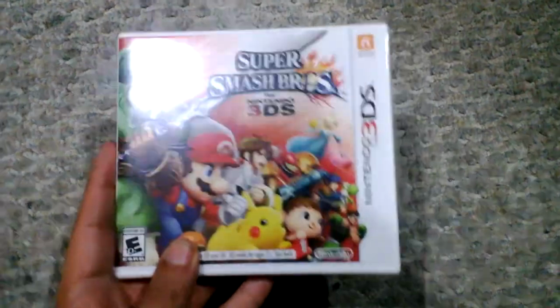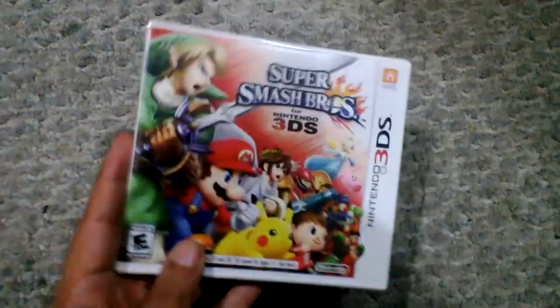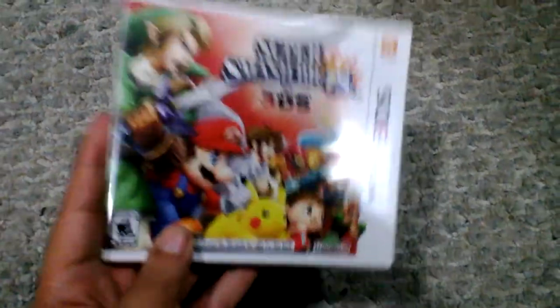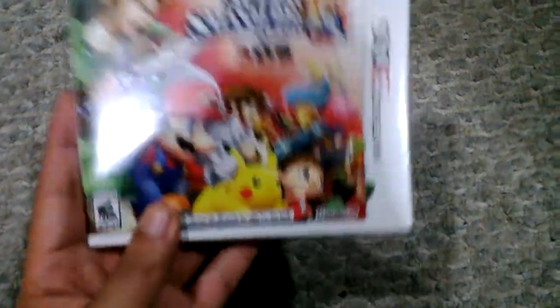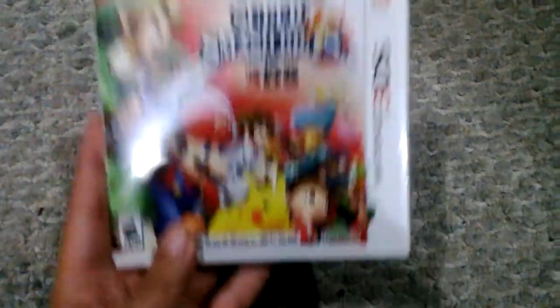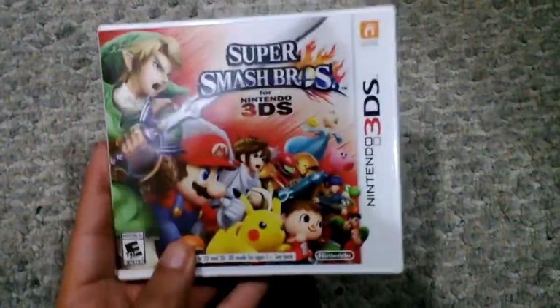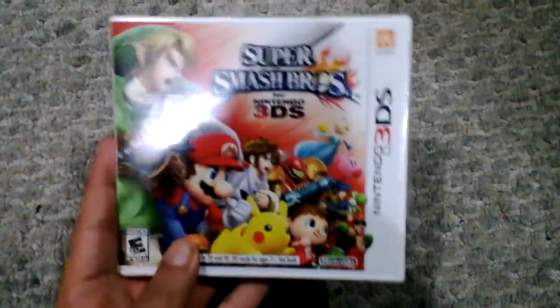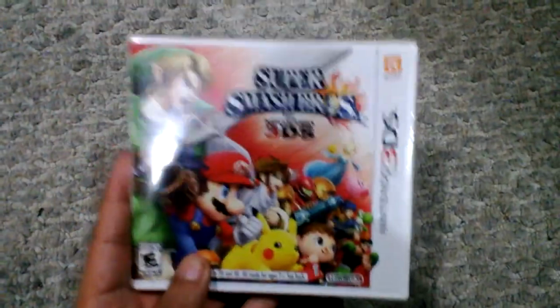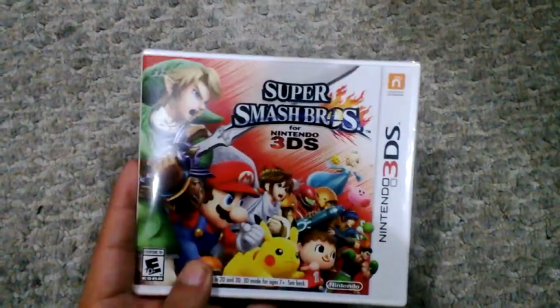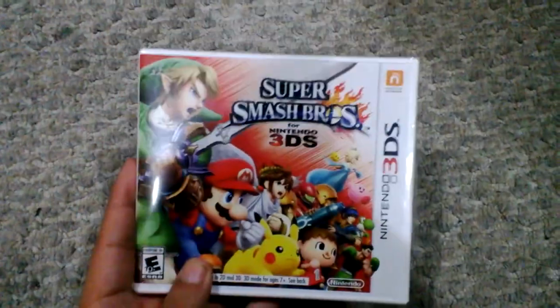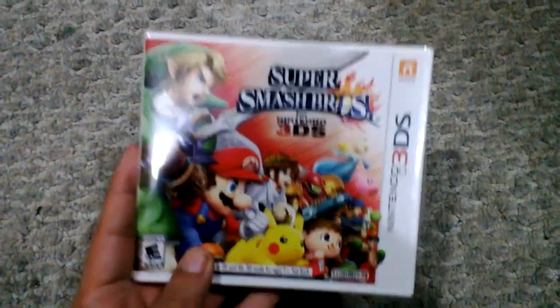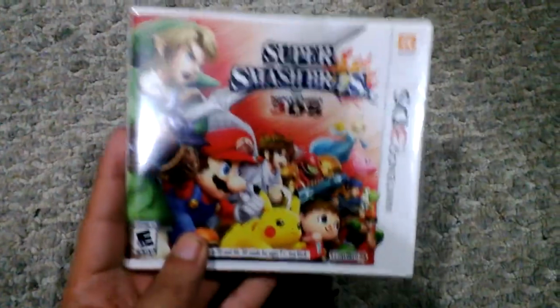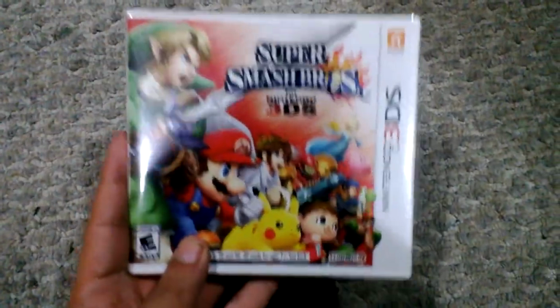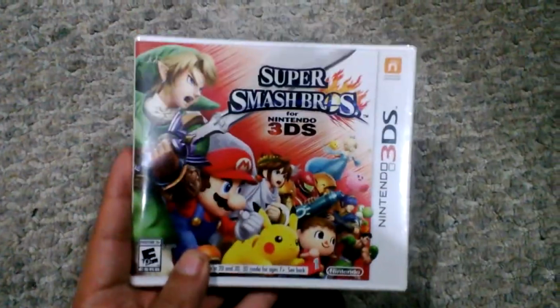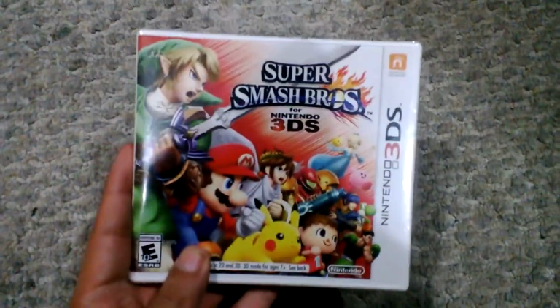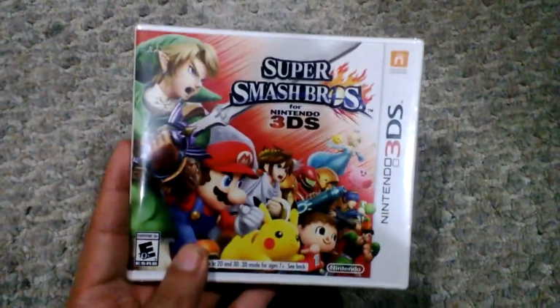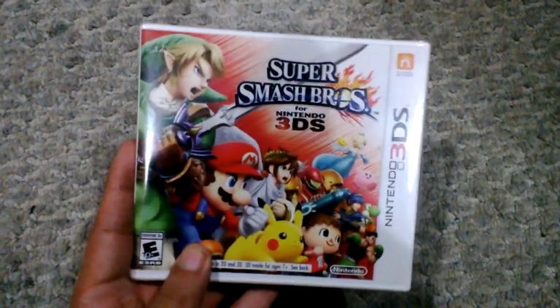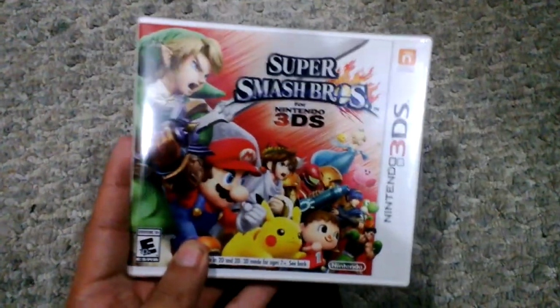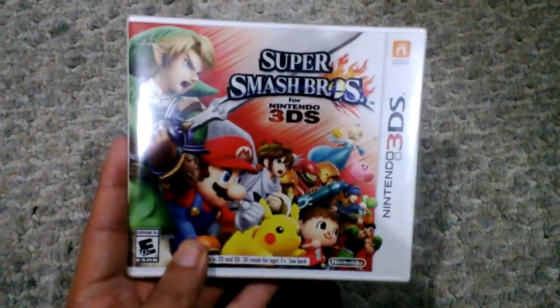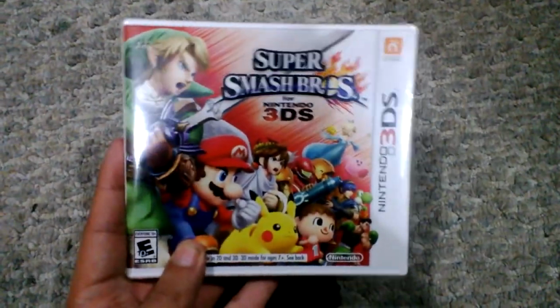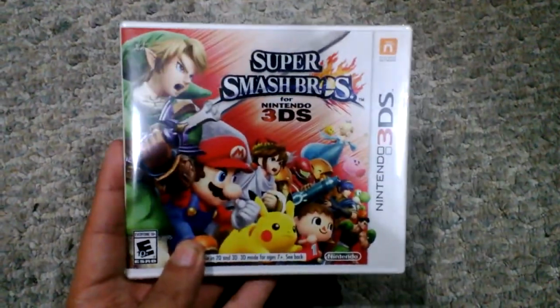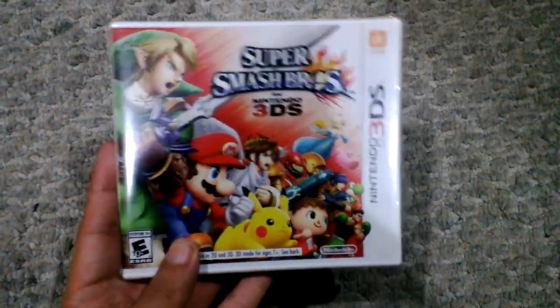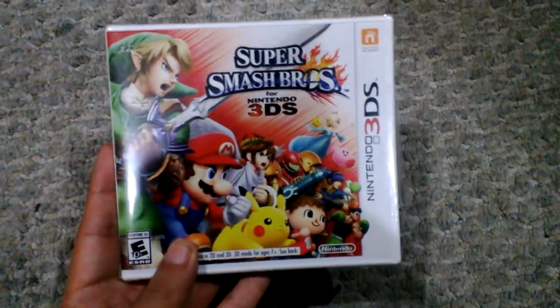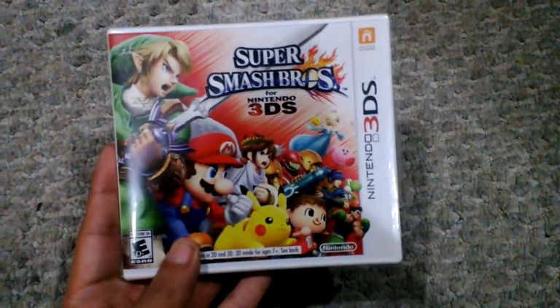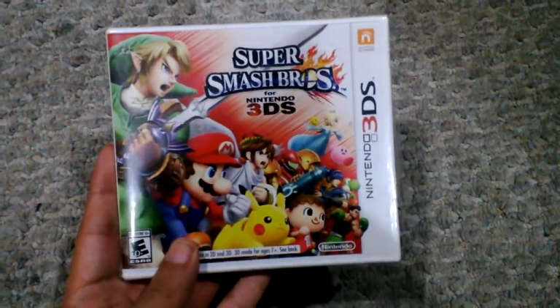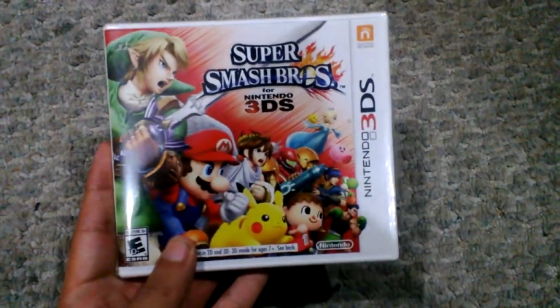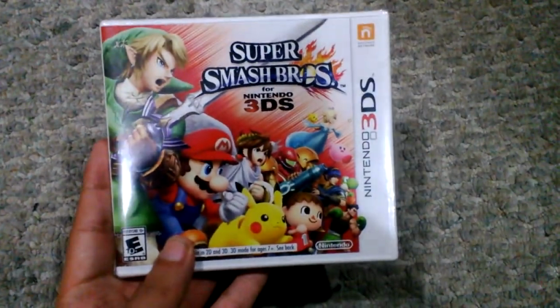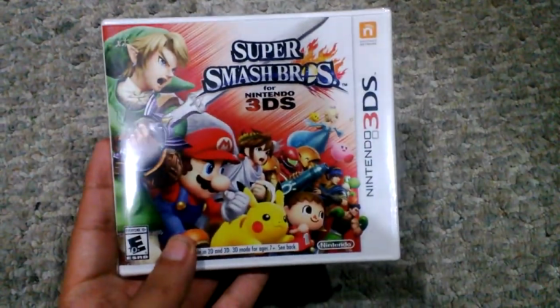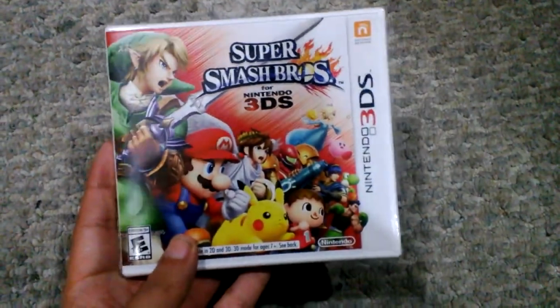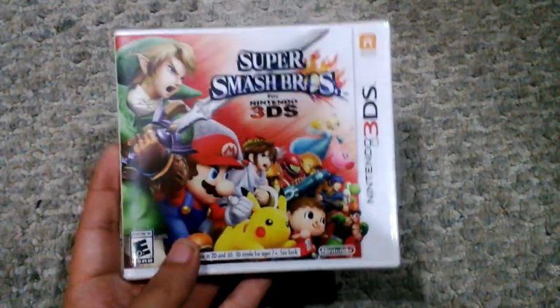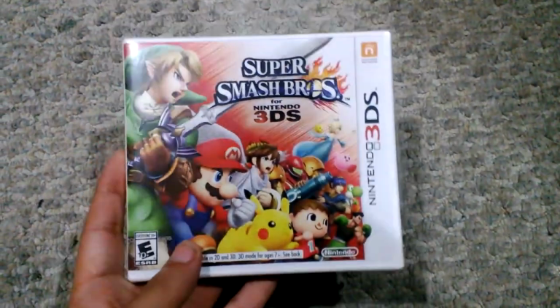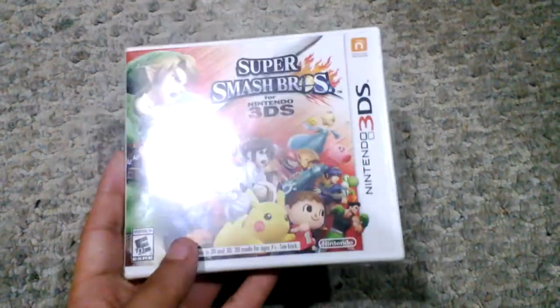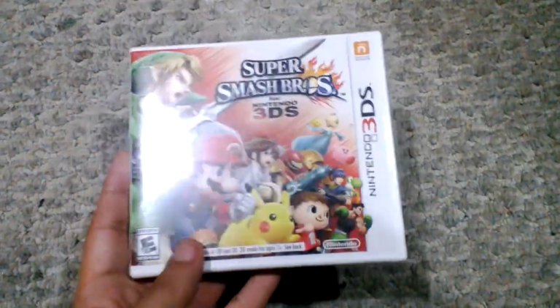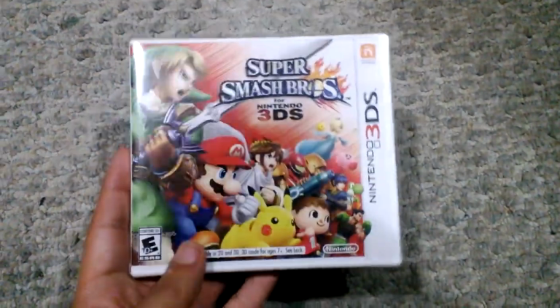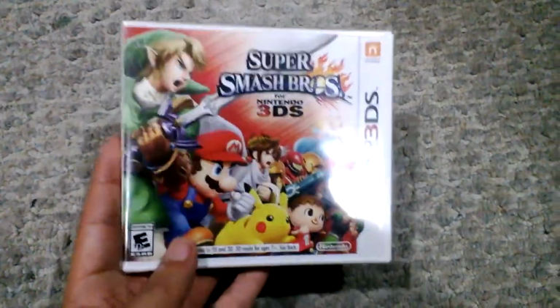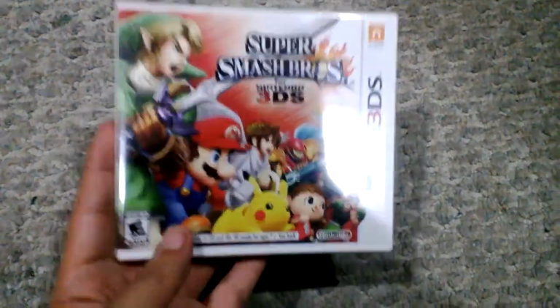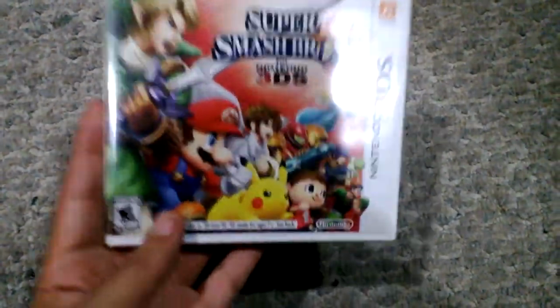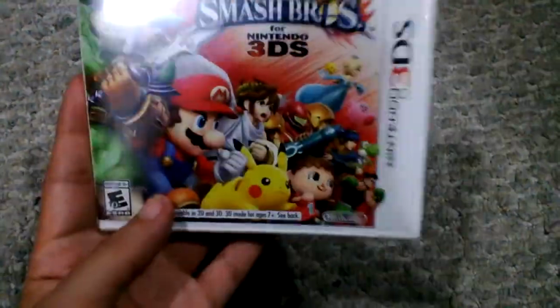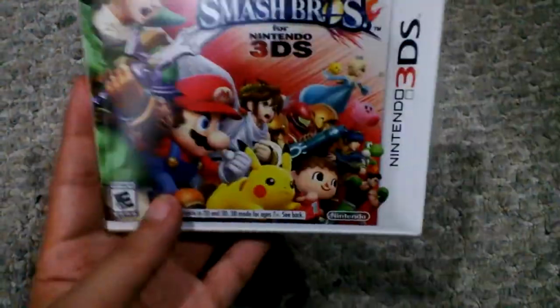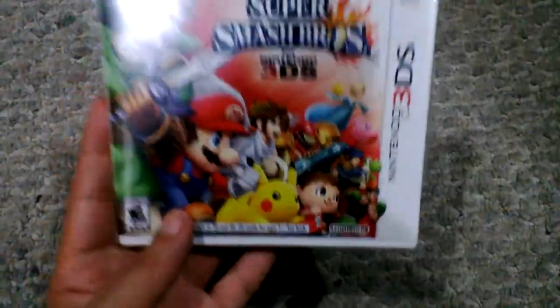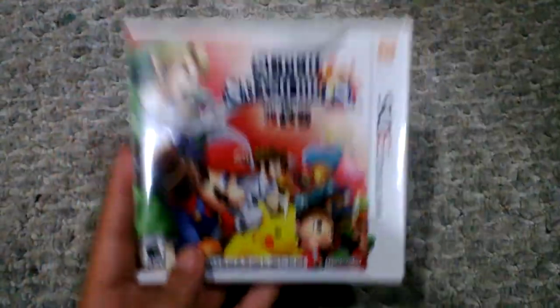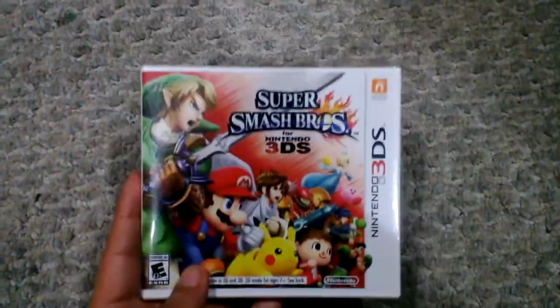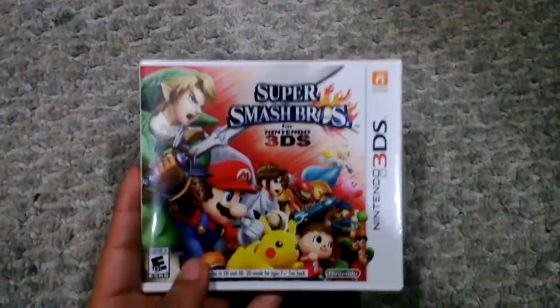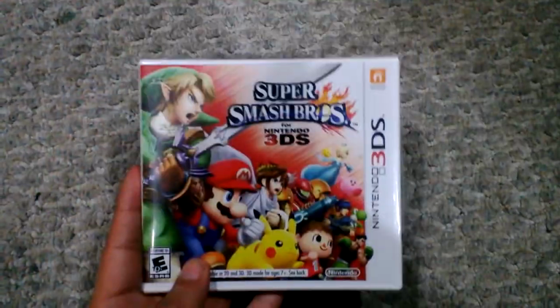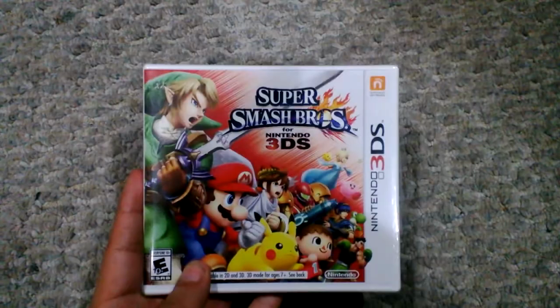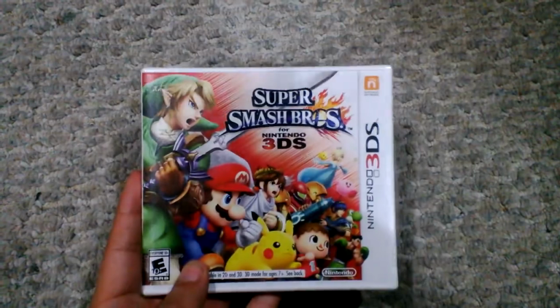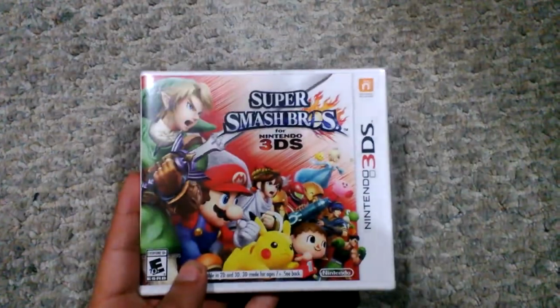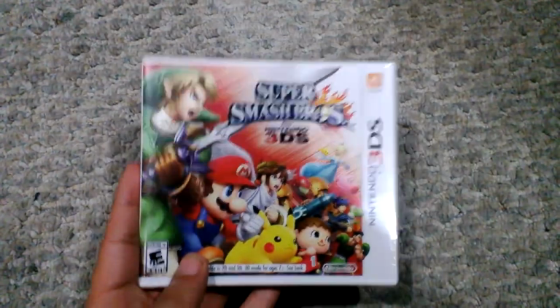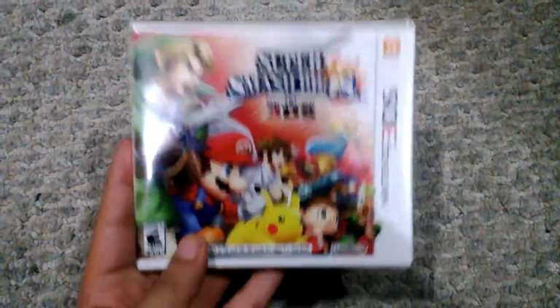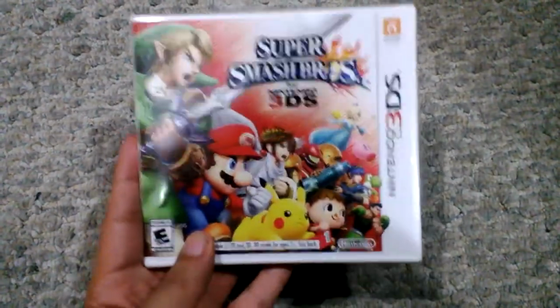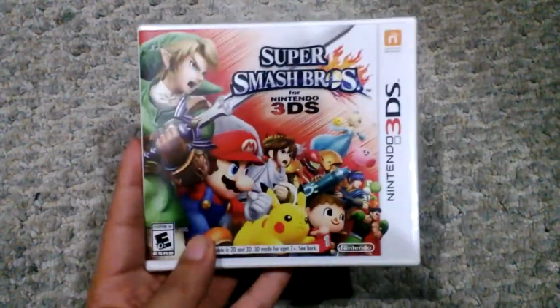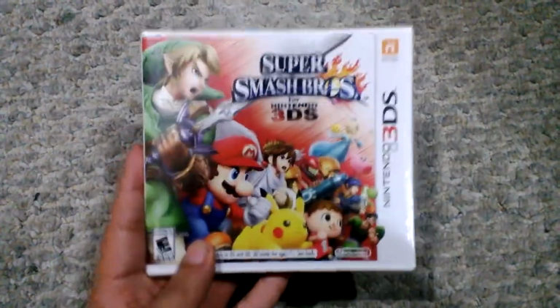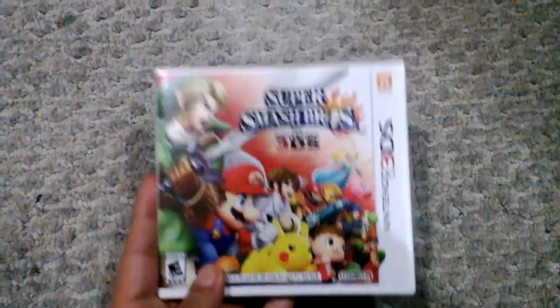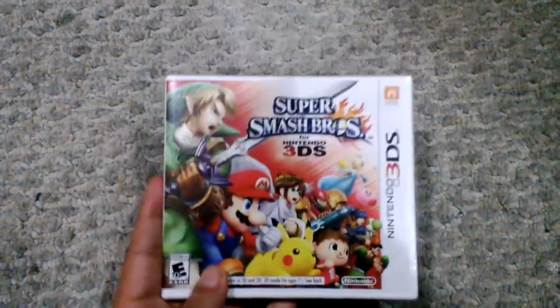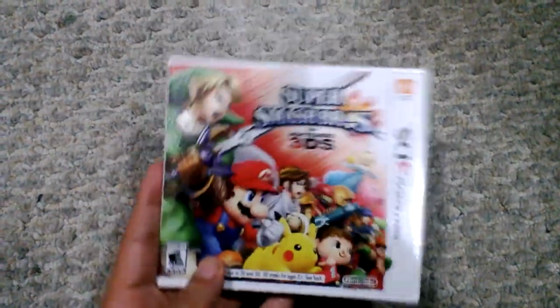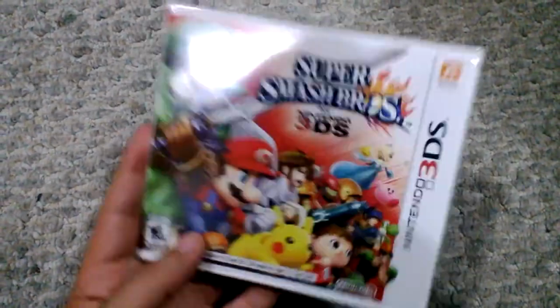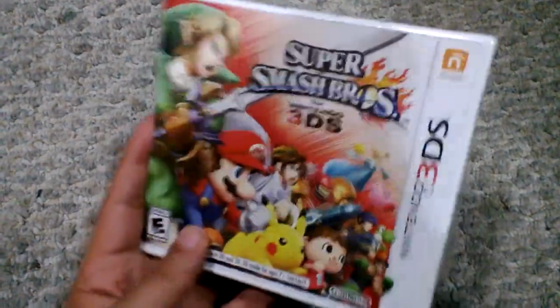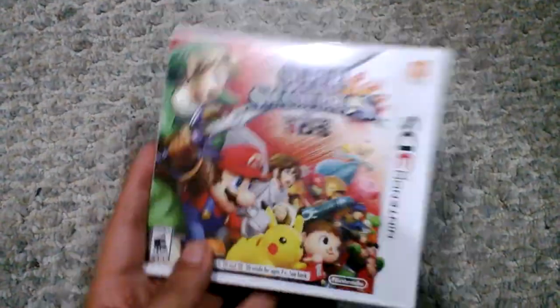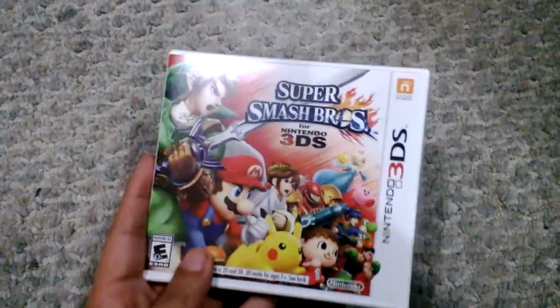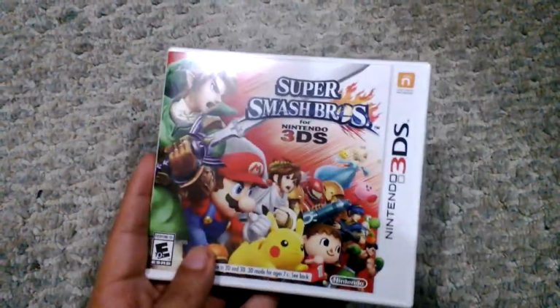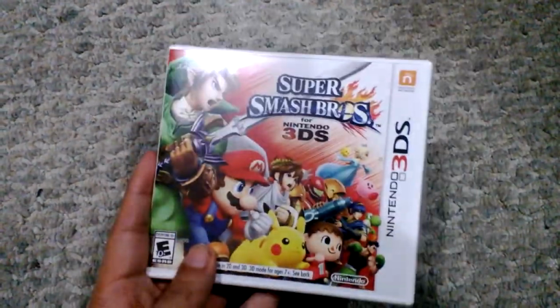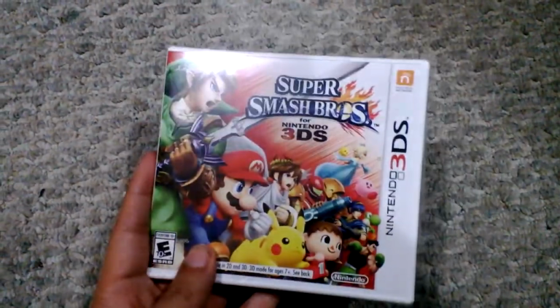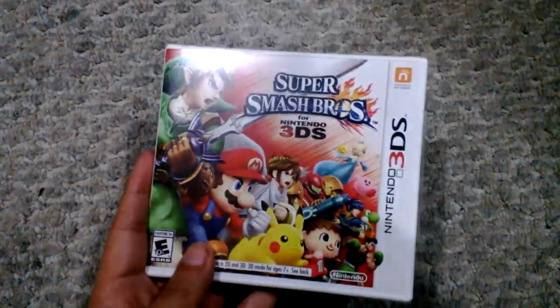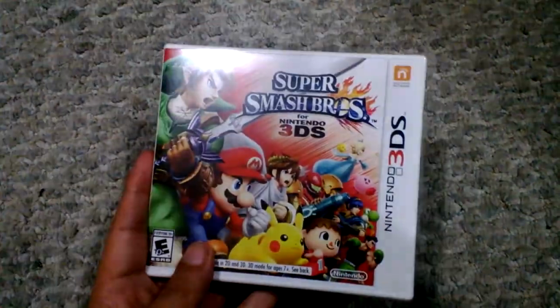I played the first one that came out for Nintendo 64, and I played Melee for the GameCube, and Brawl for the Wii.